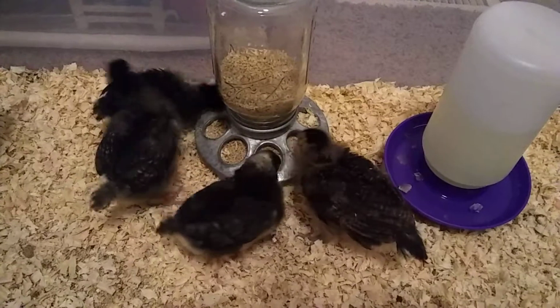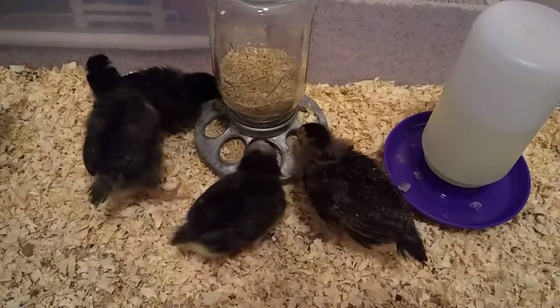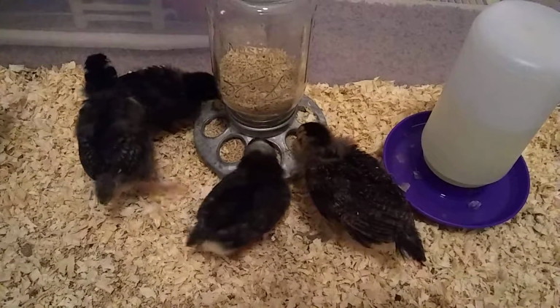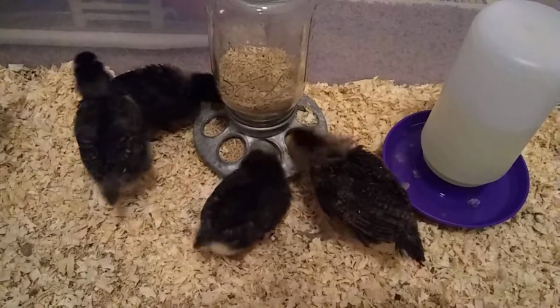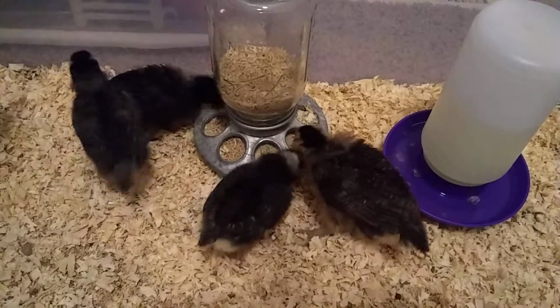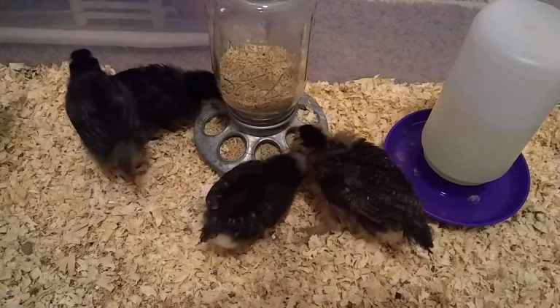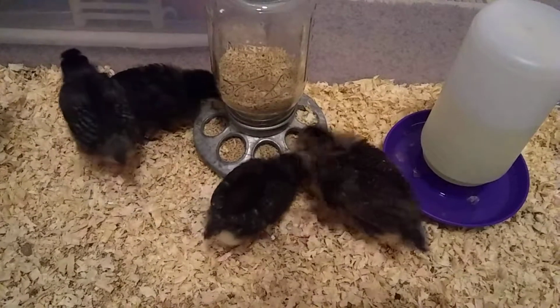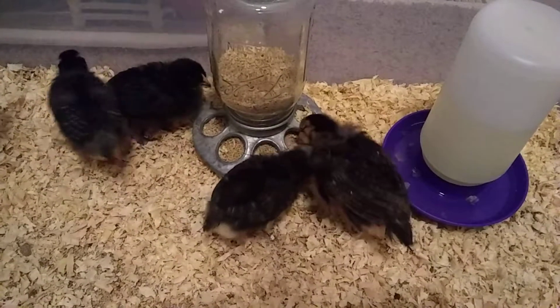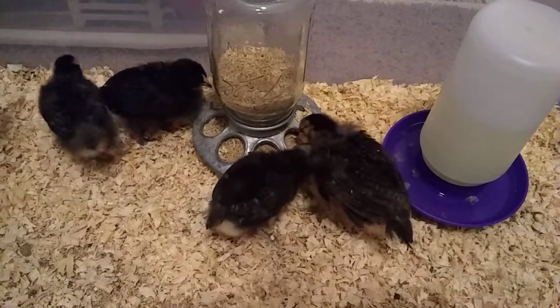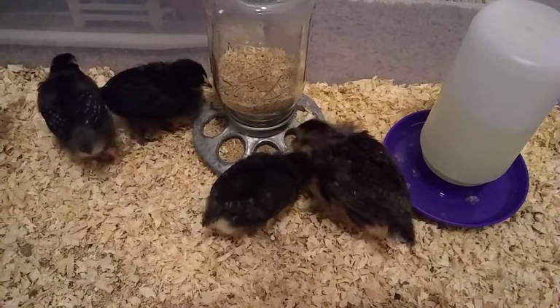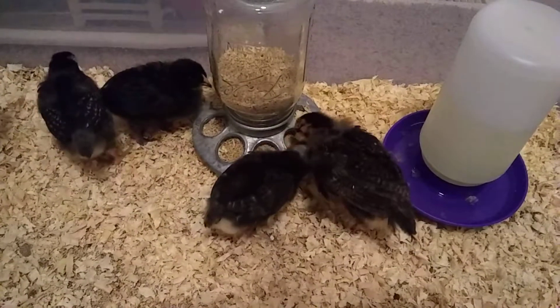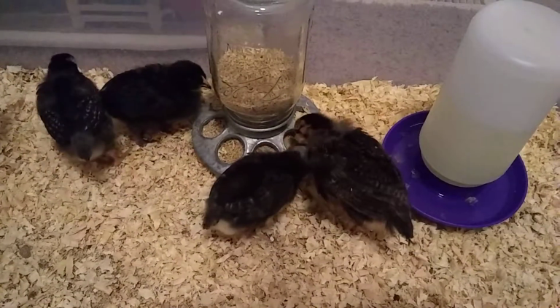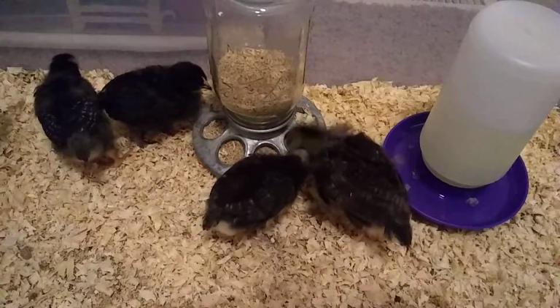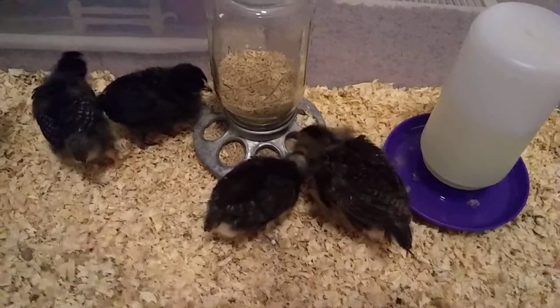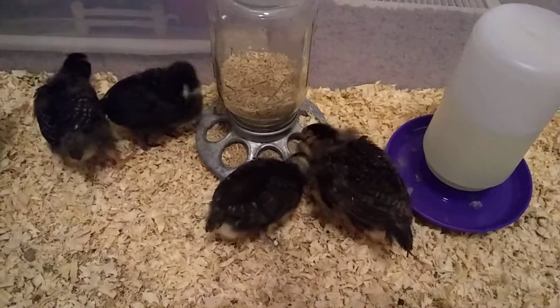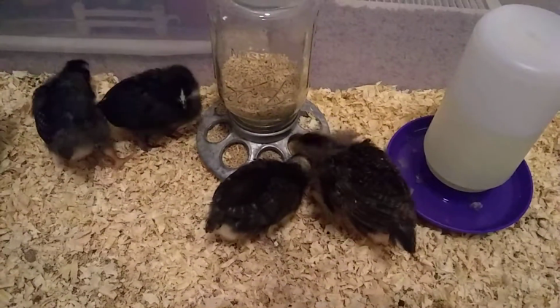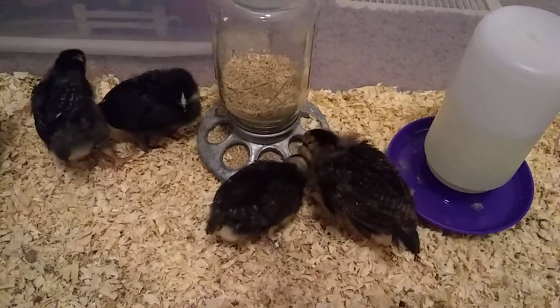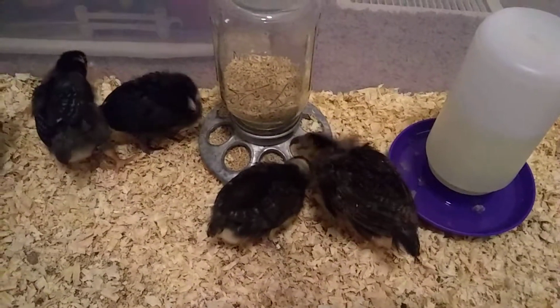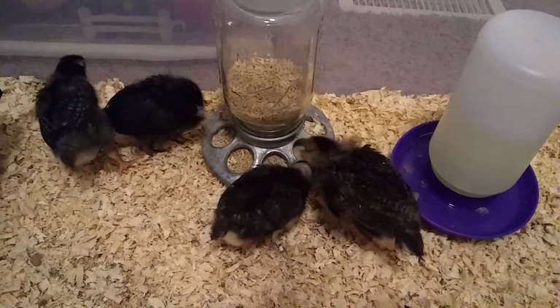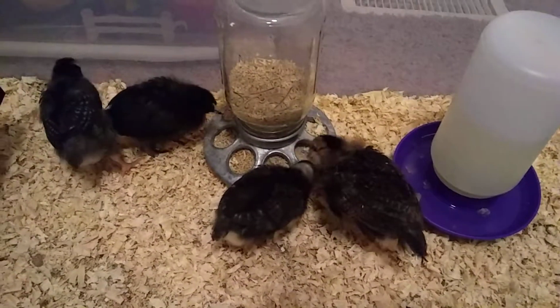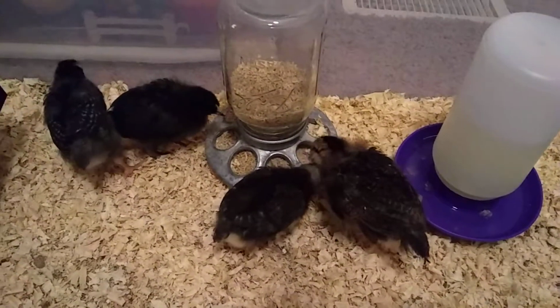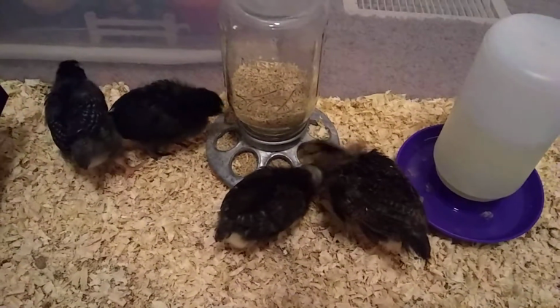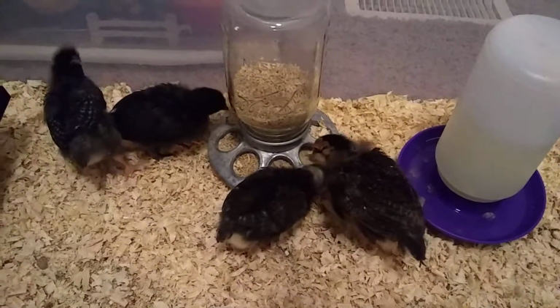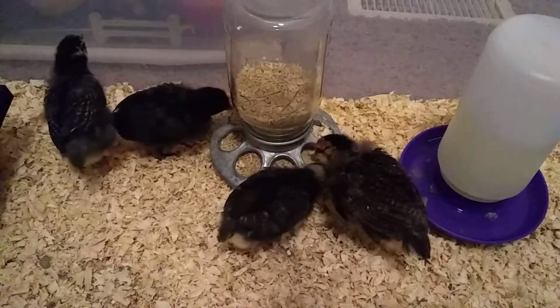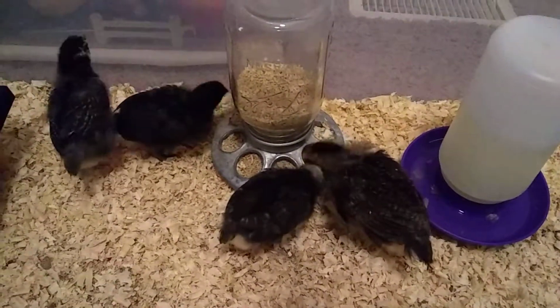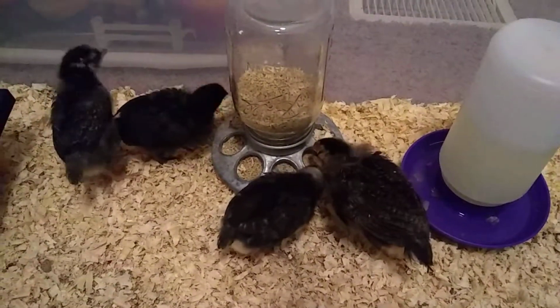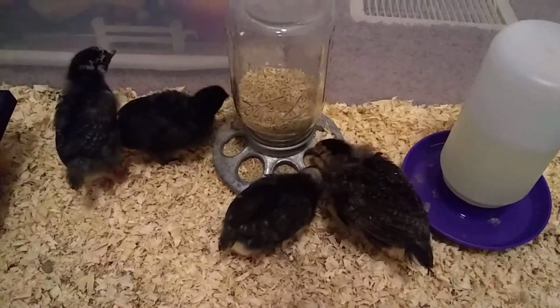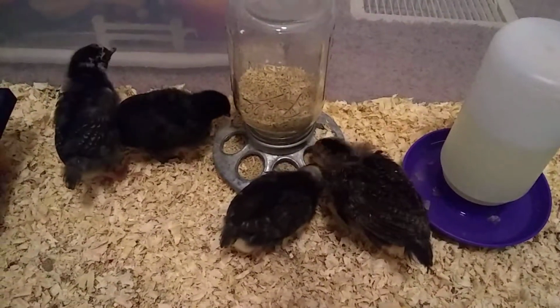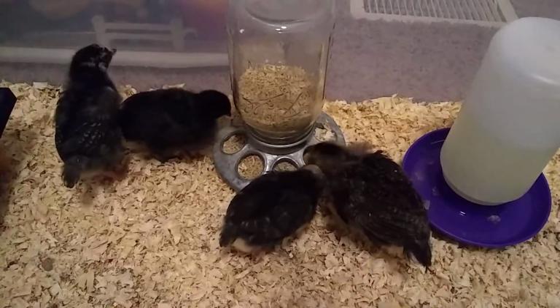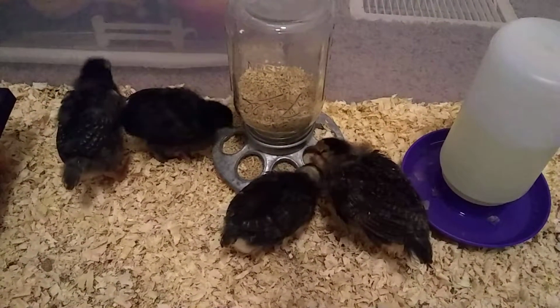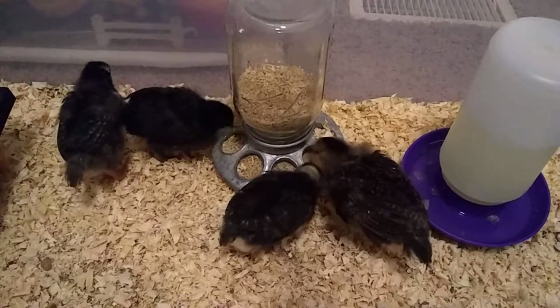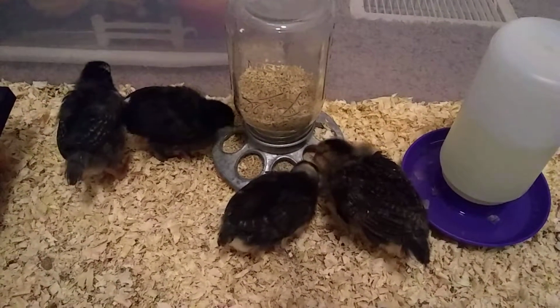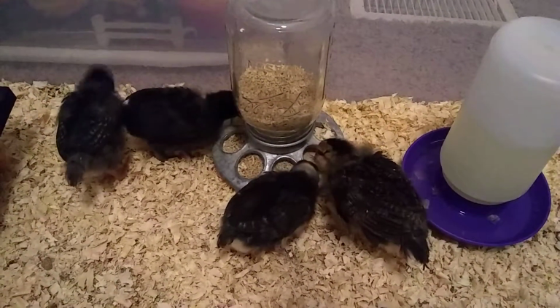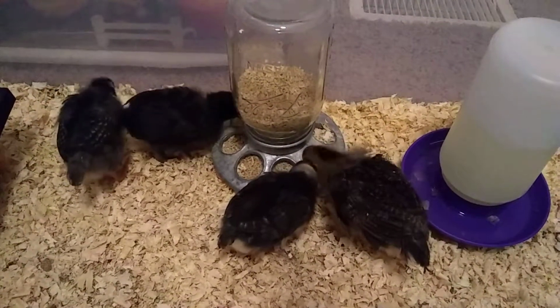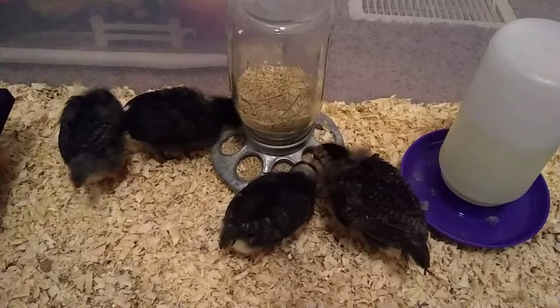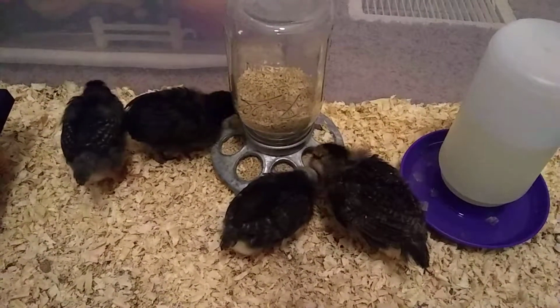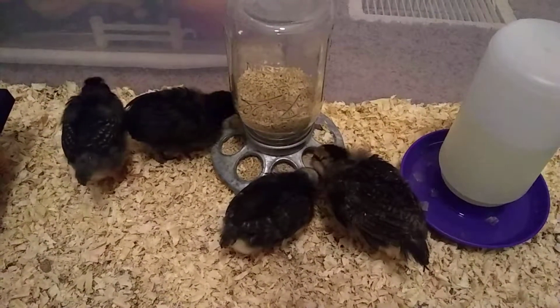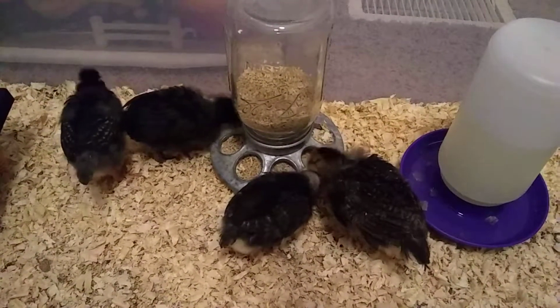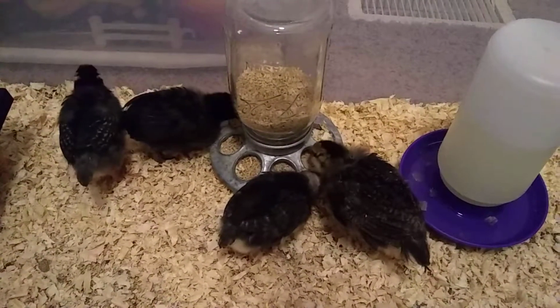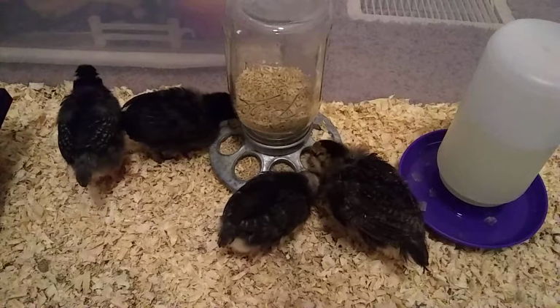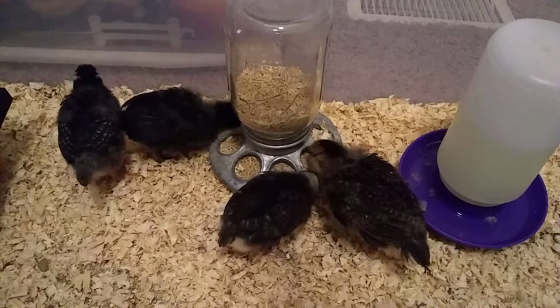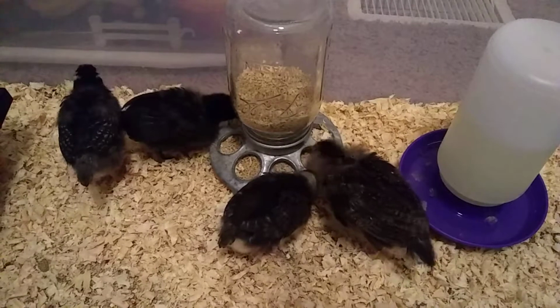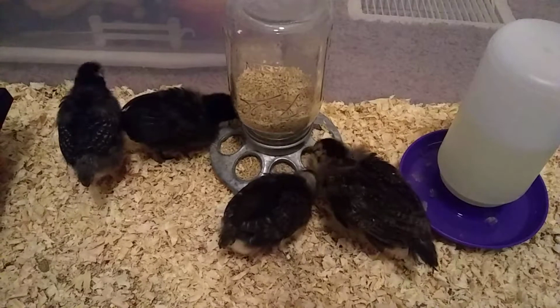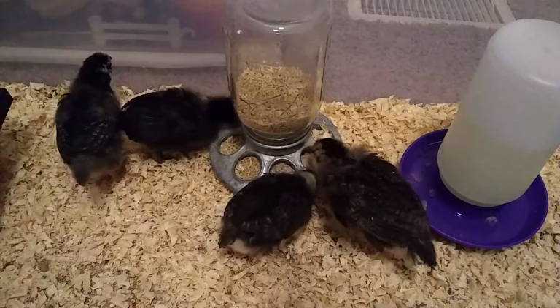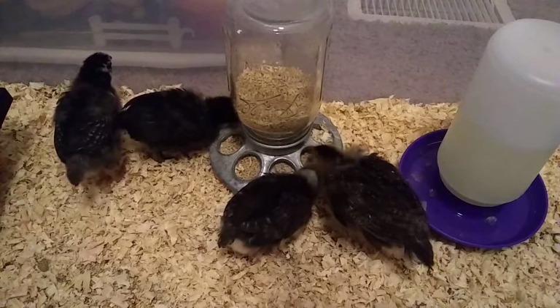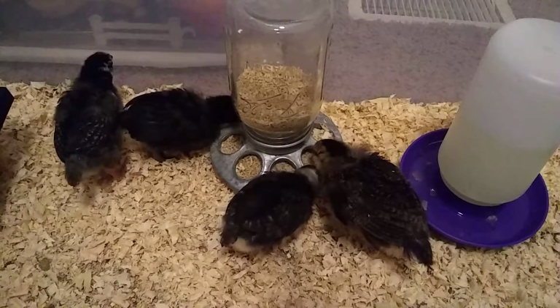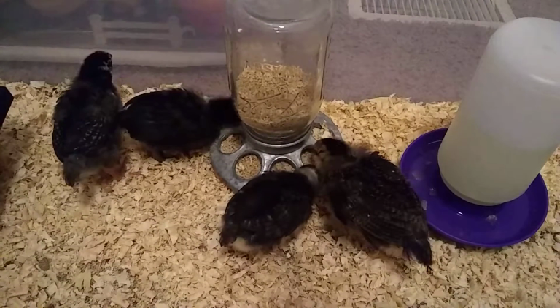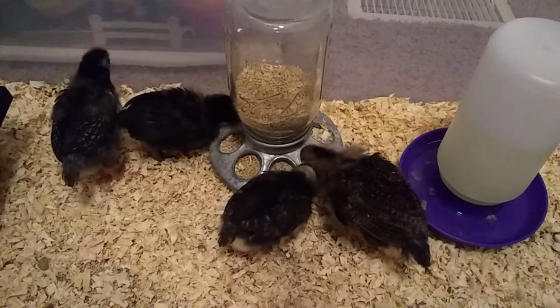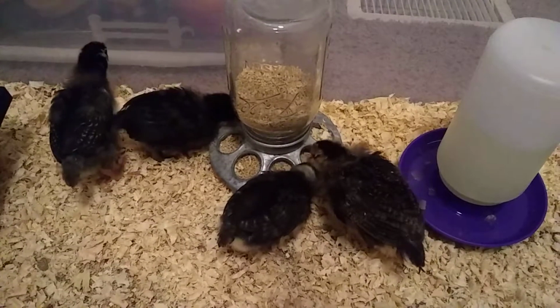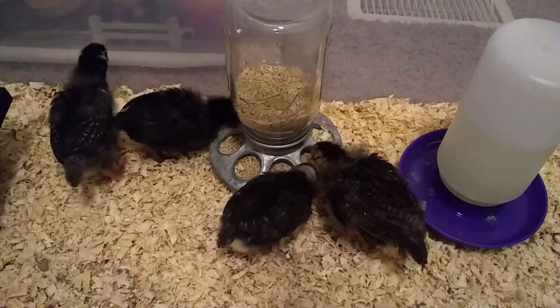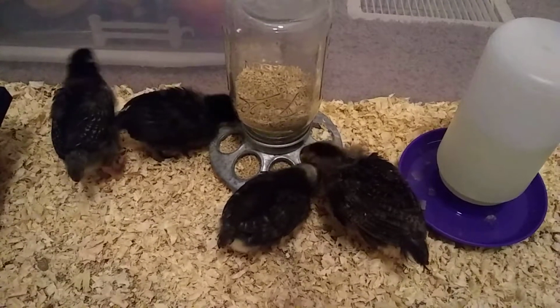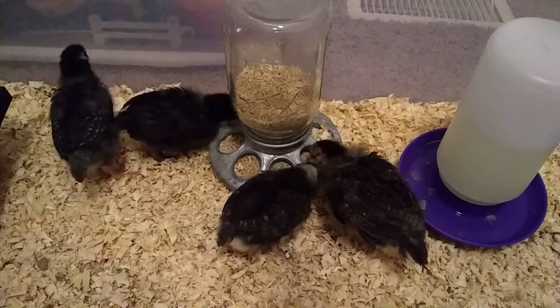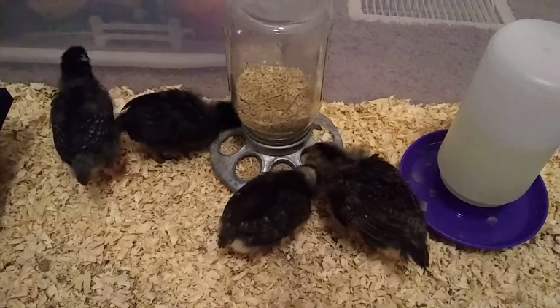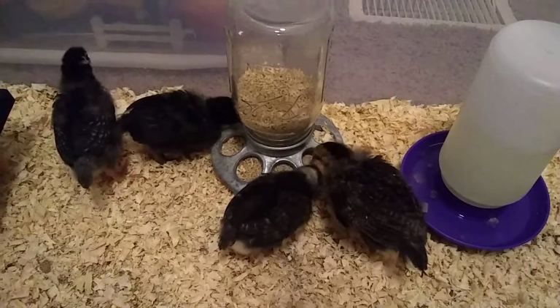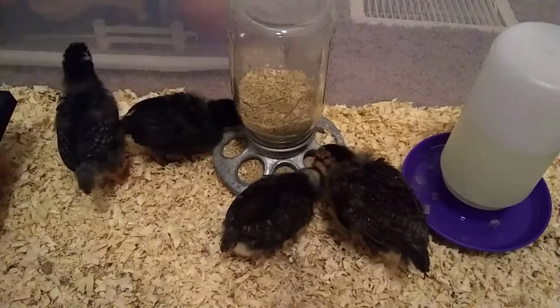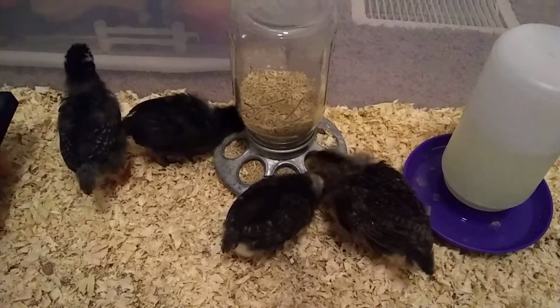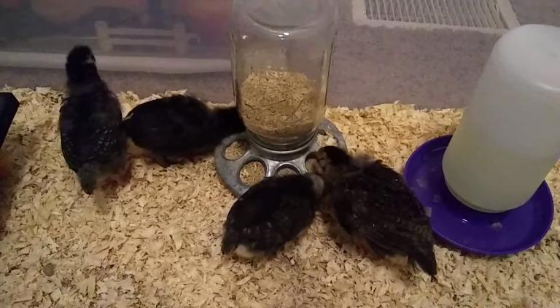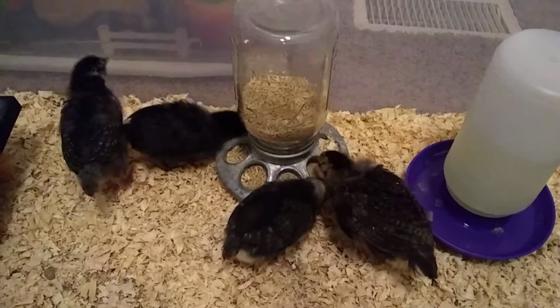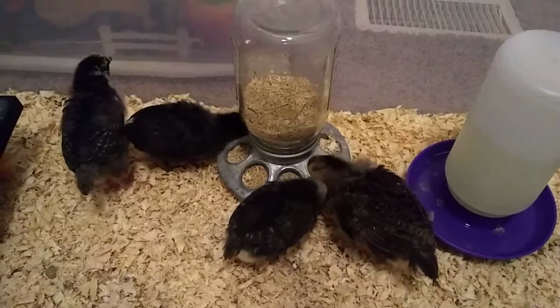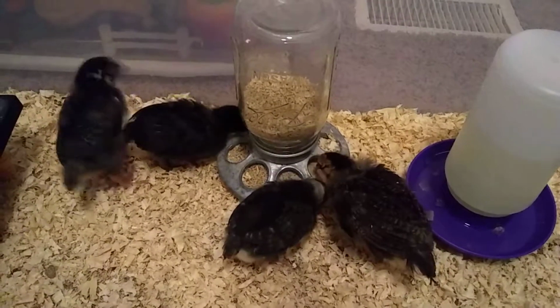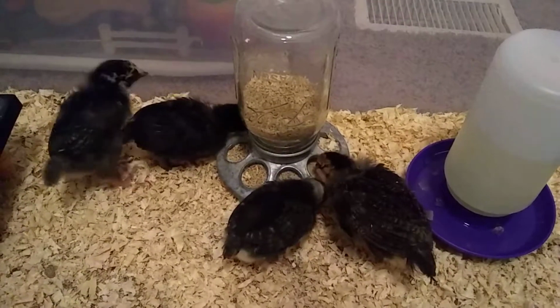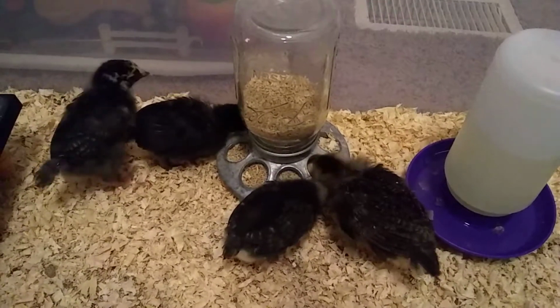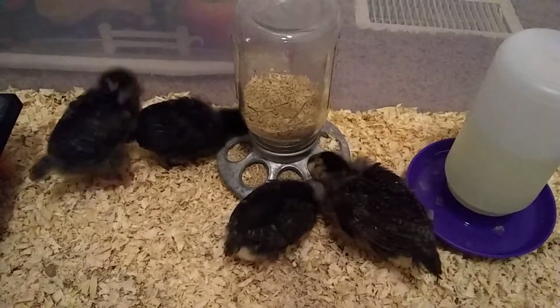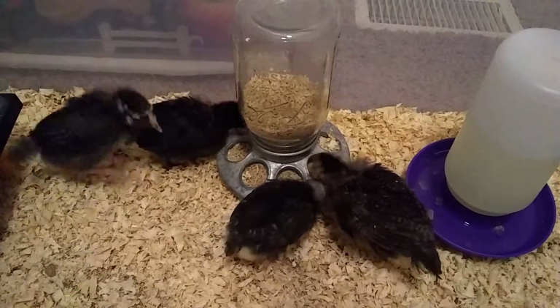I'm not sure why the Americana is so much bigger than the others. I don't know if she's a little bit older or just a bigger breed.